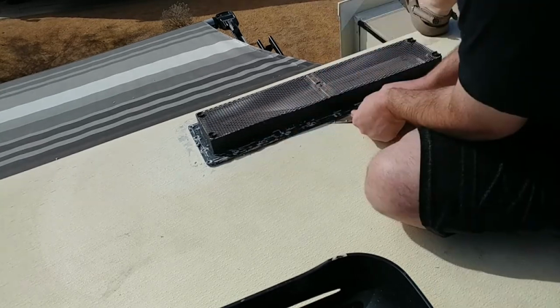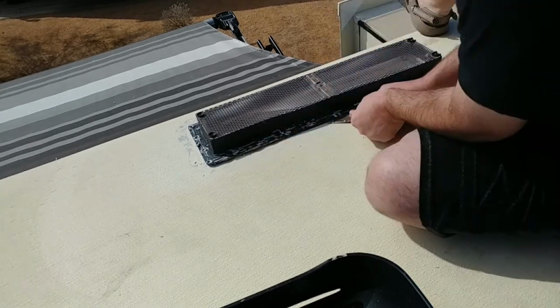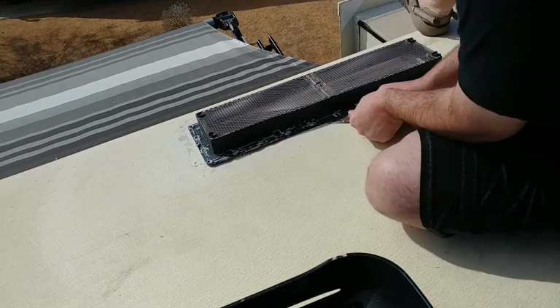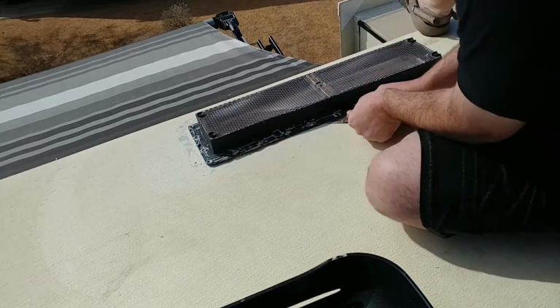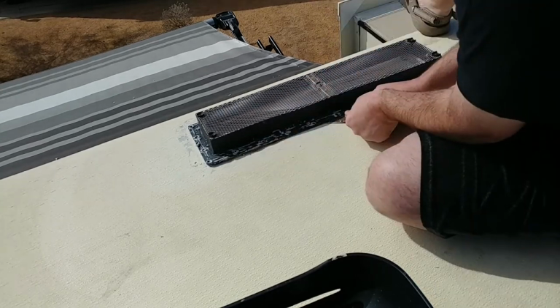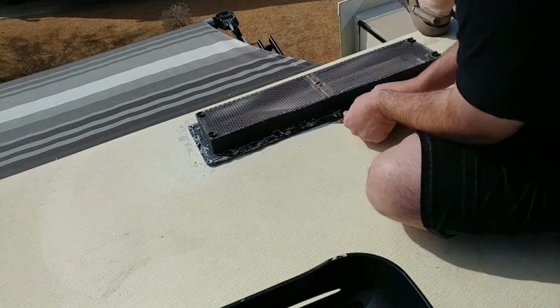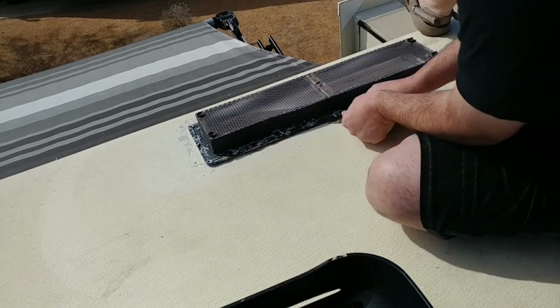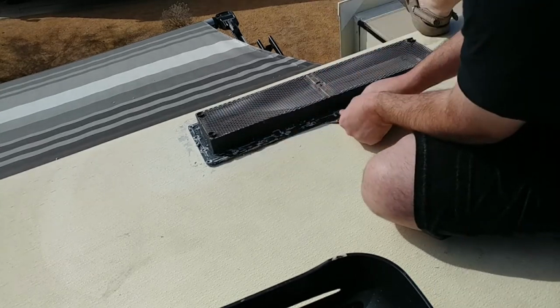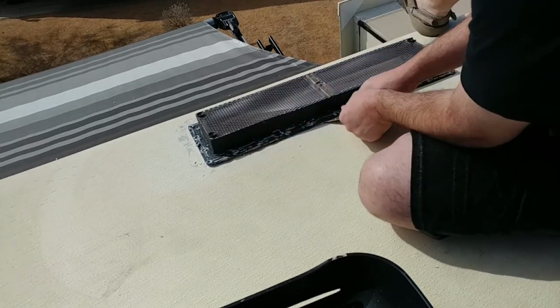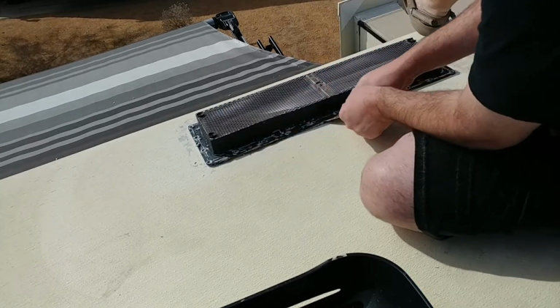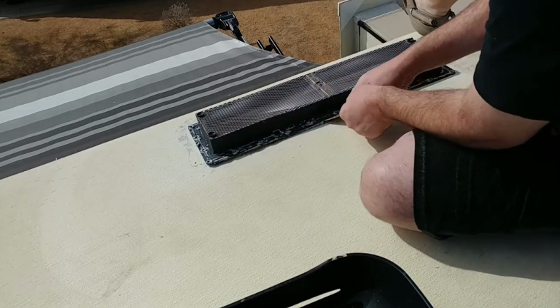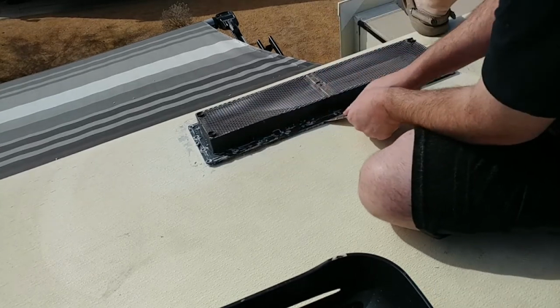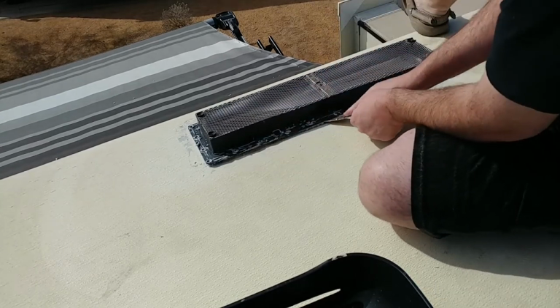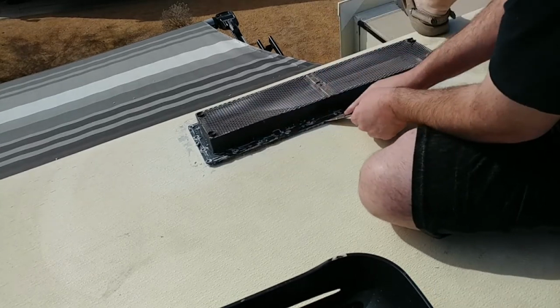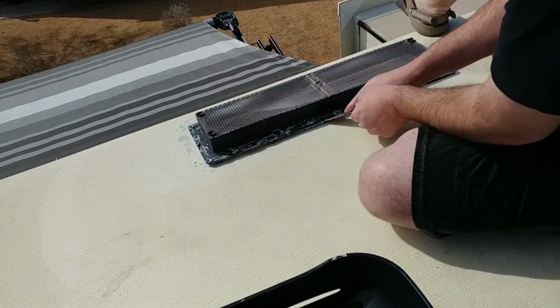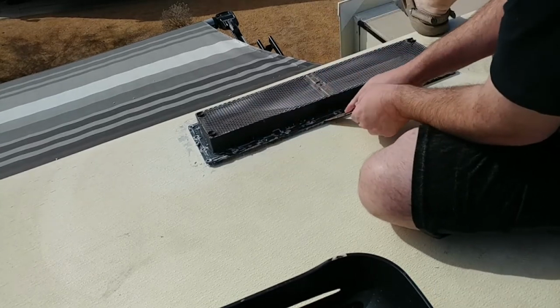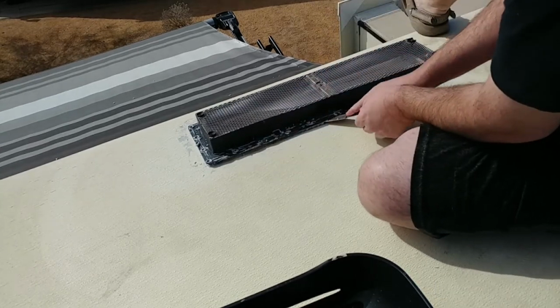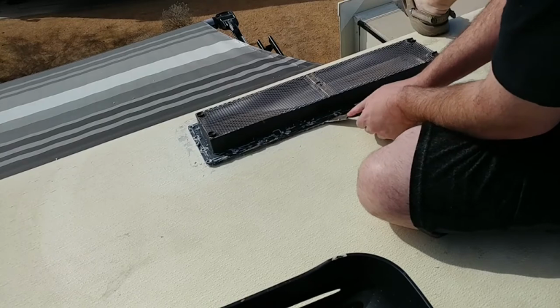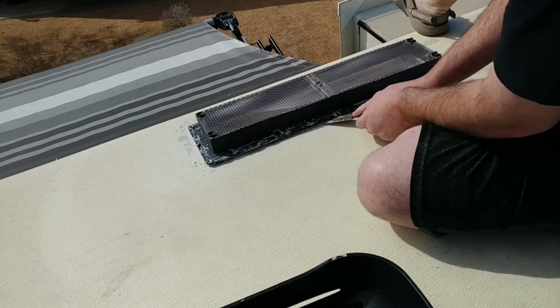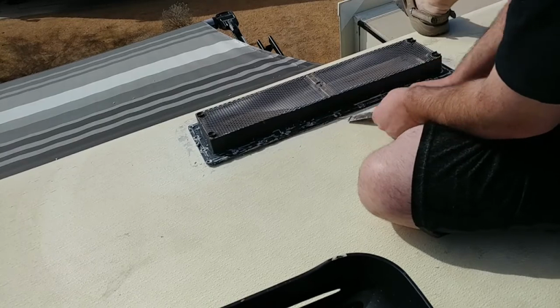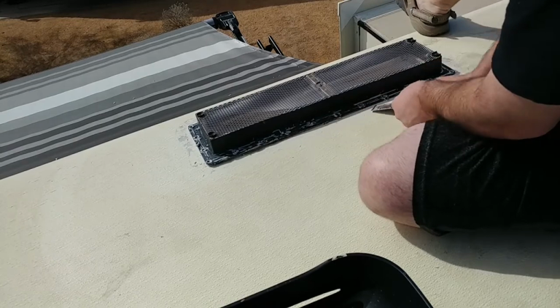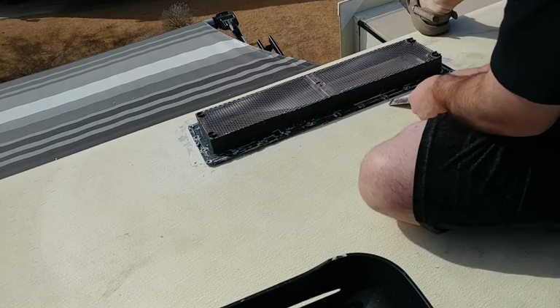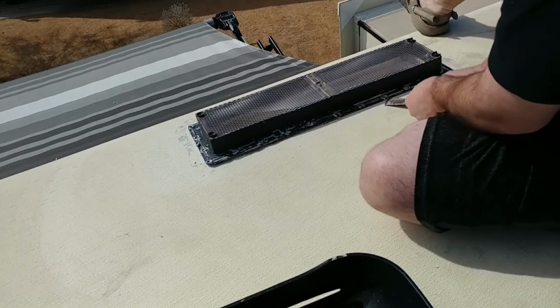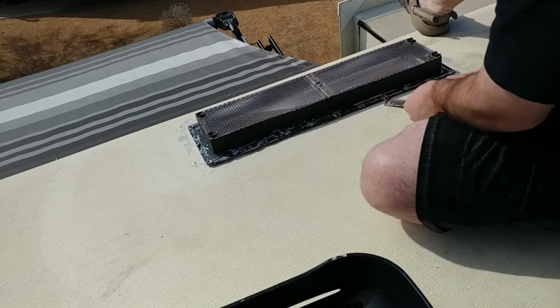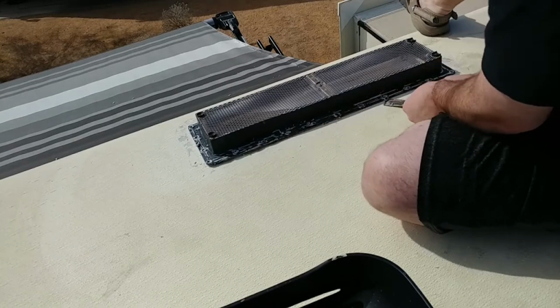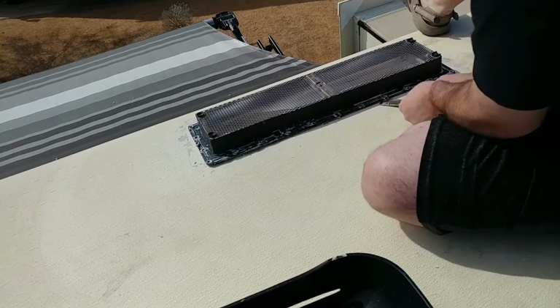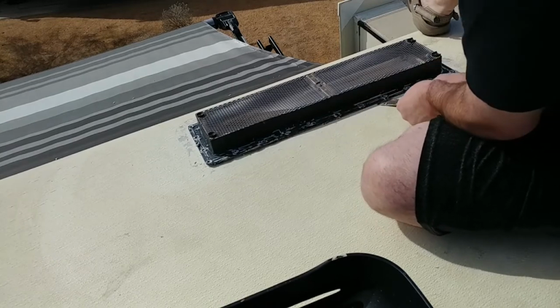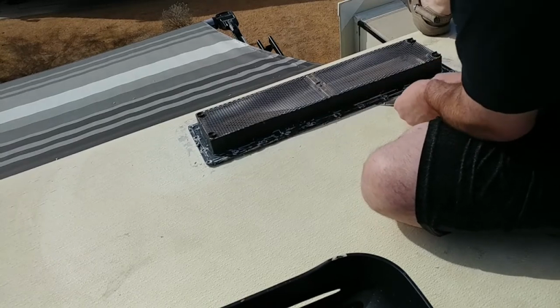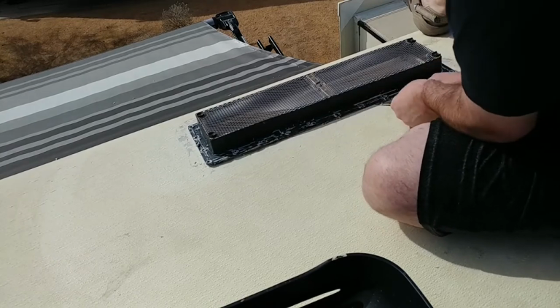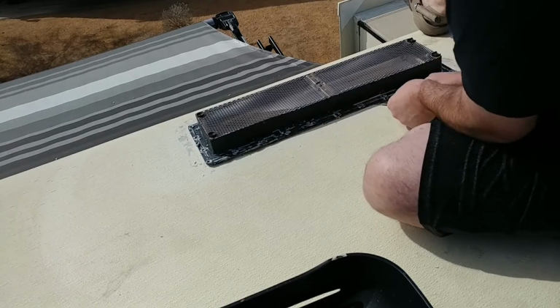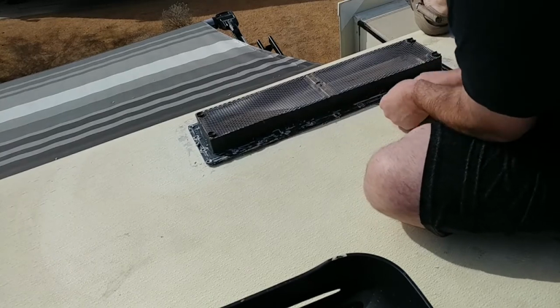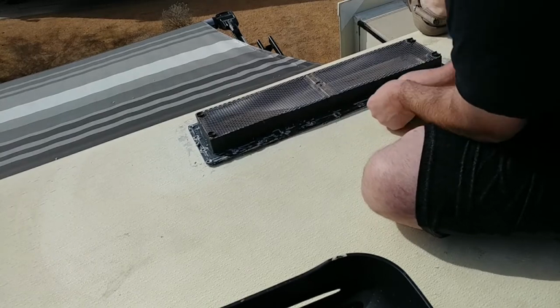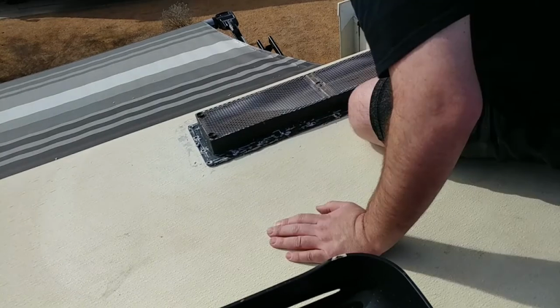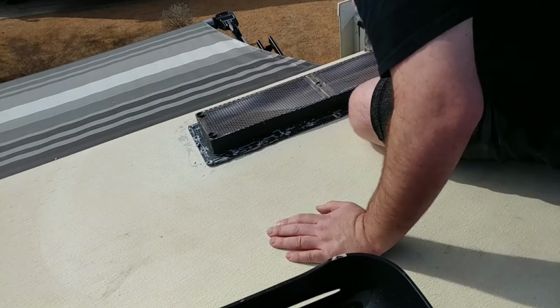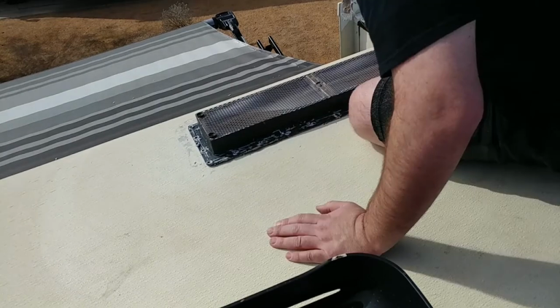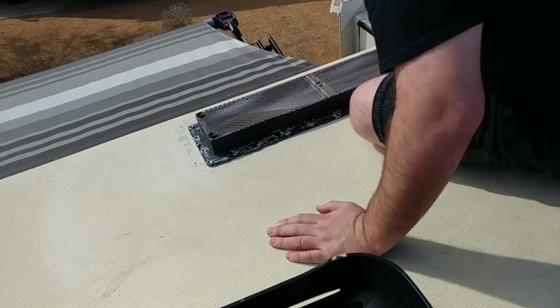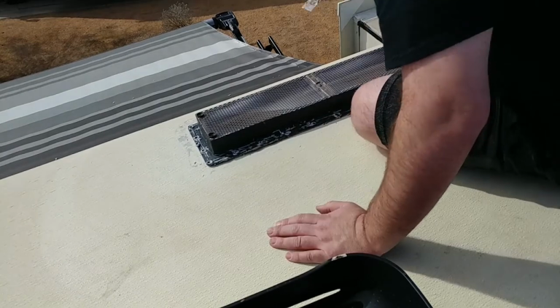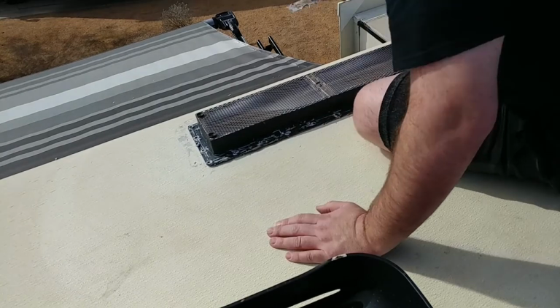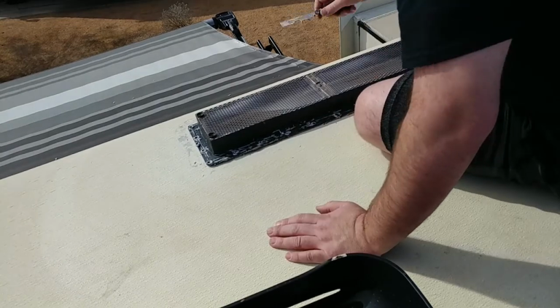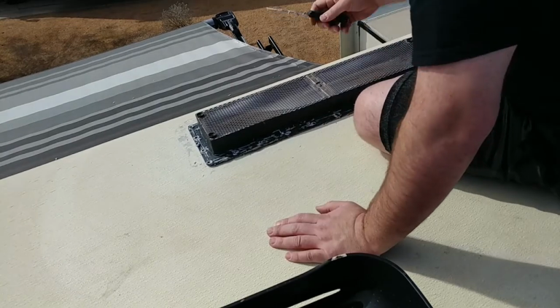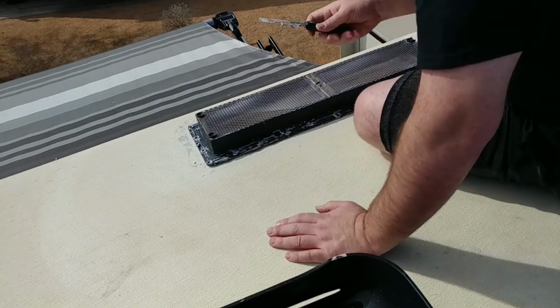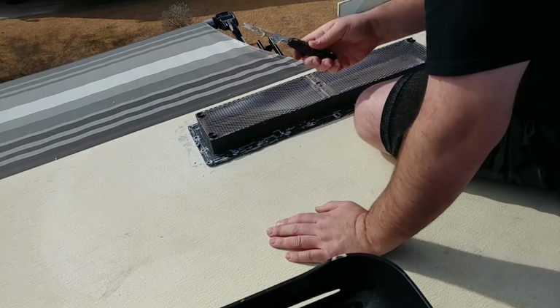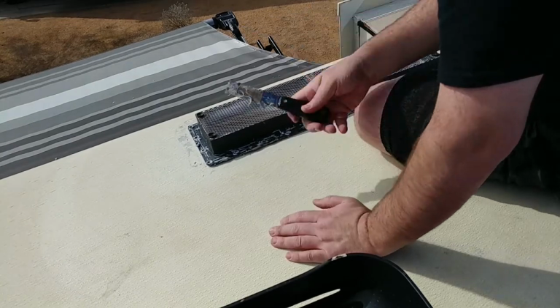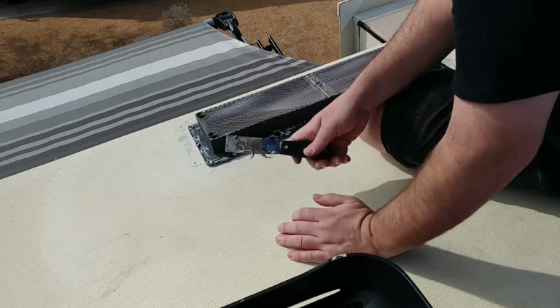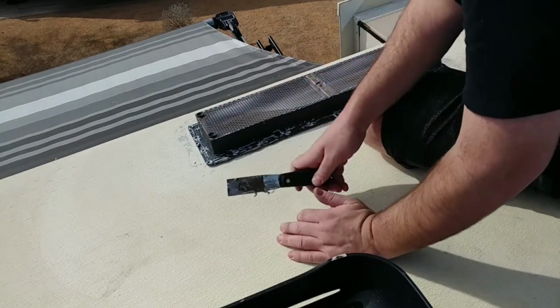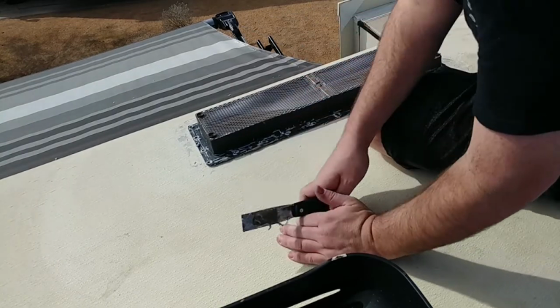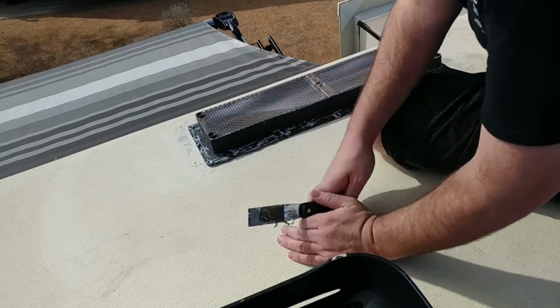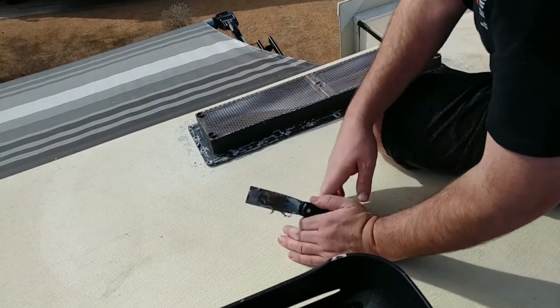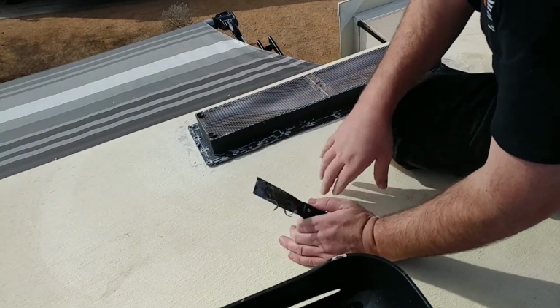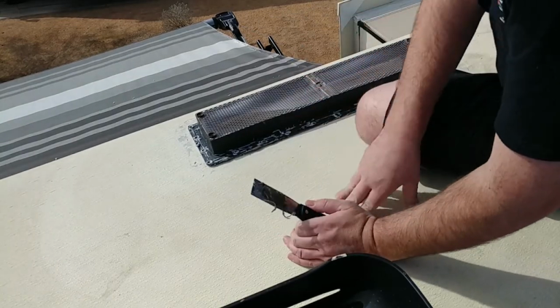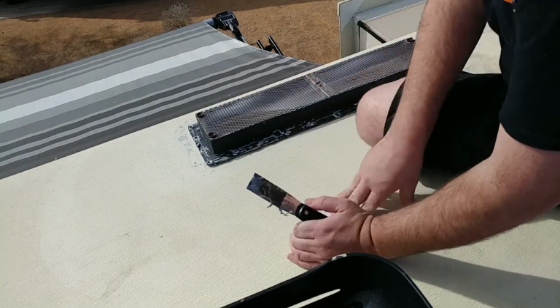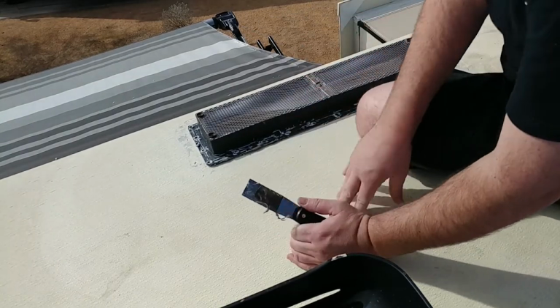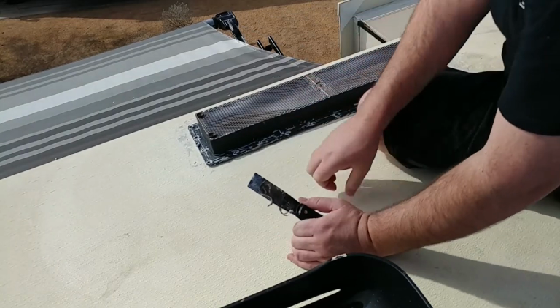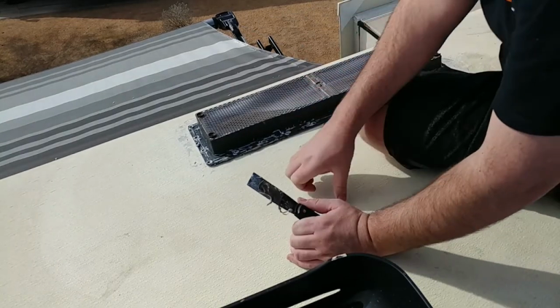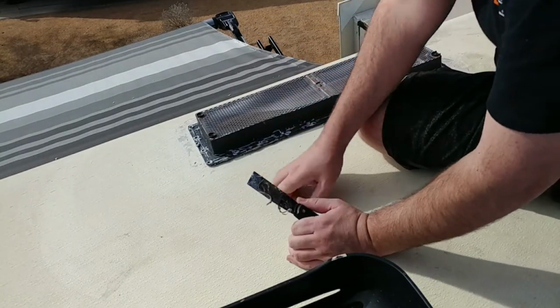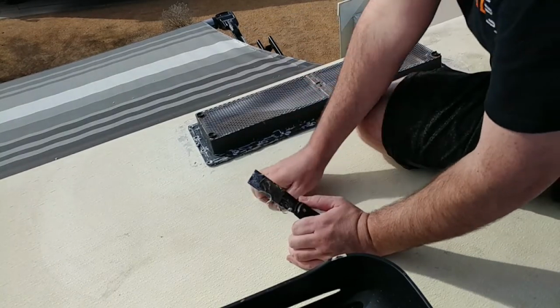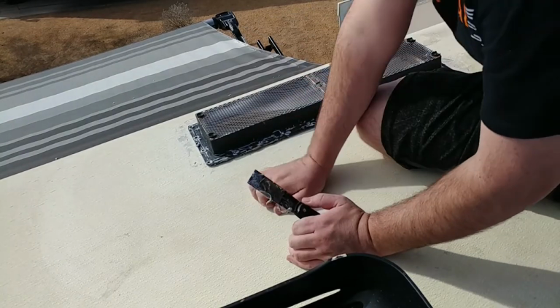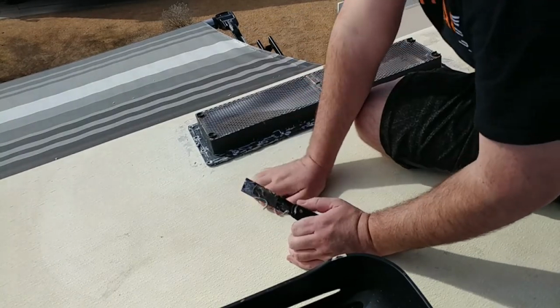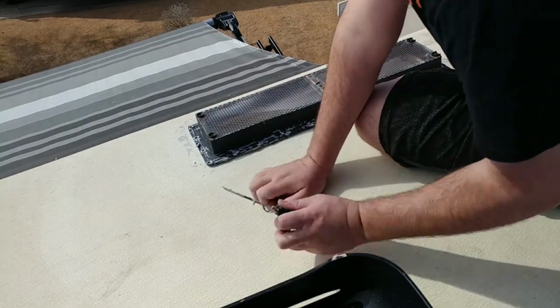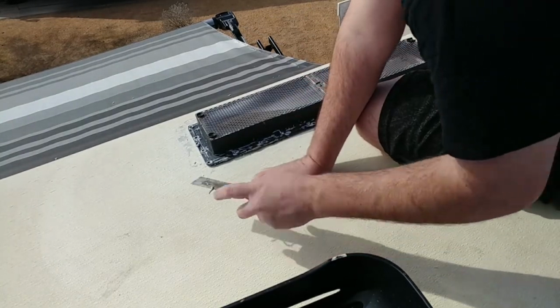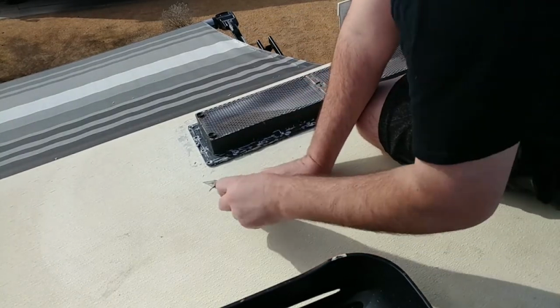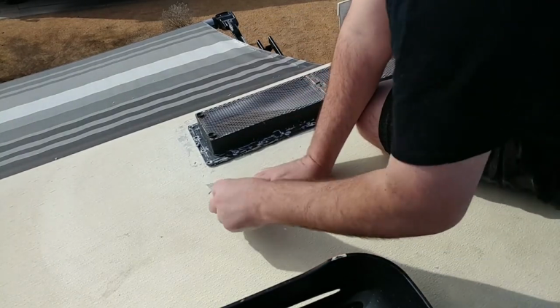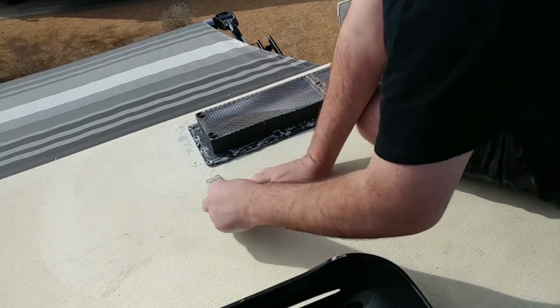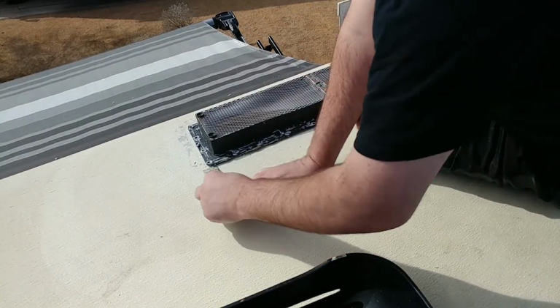Careful not to bend this too much. Putty knives are a really good tool to use for this kind of stuff.